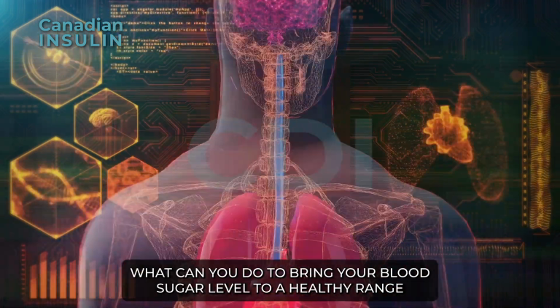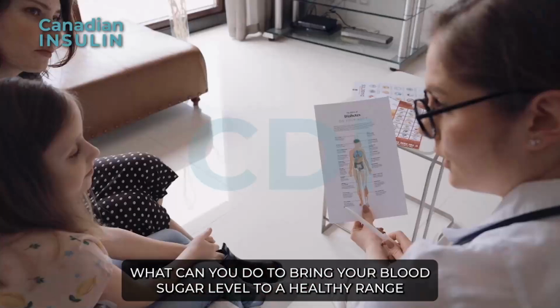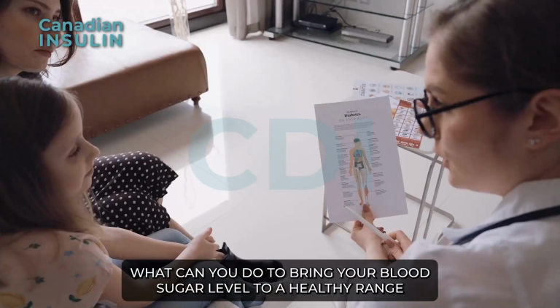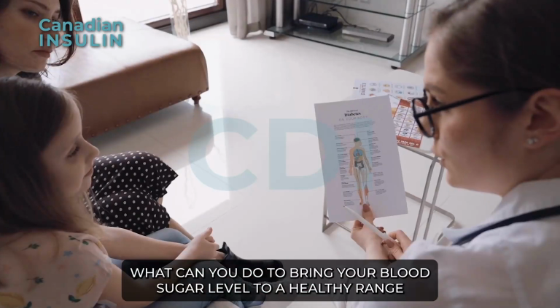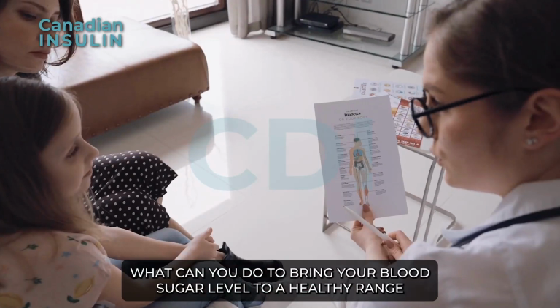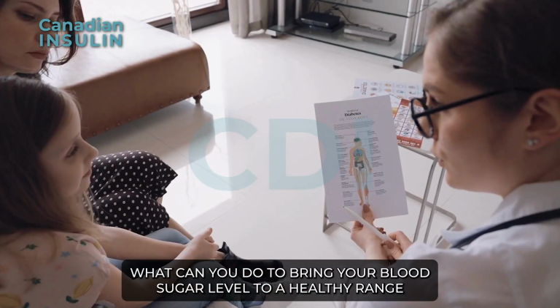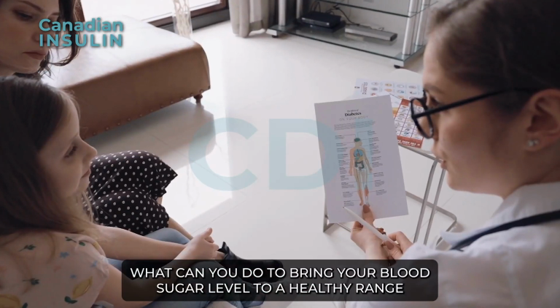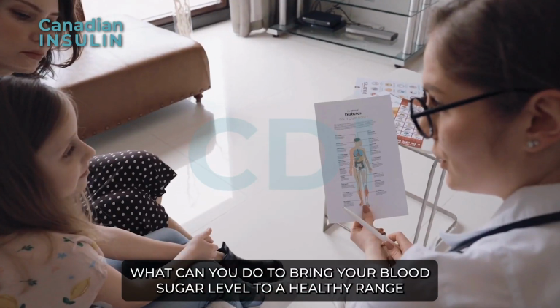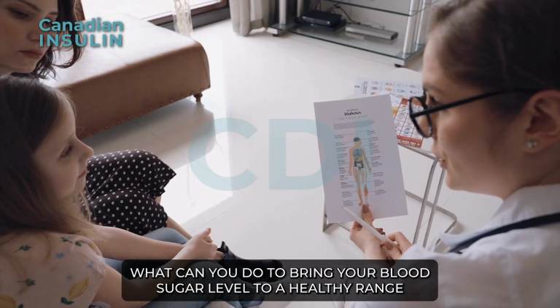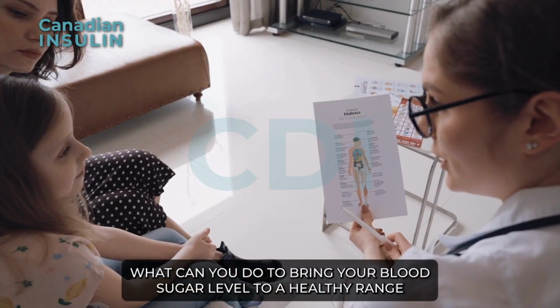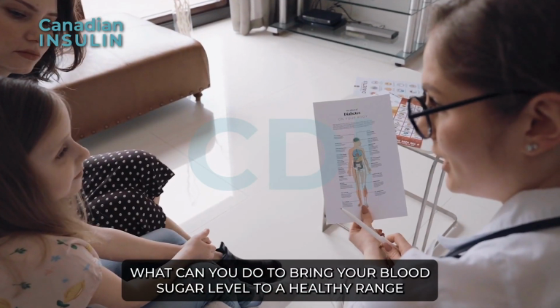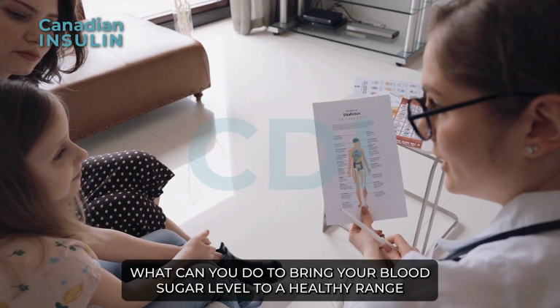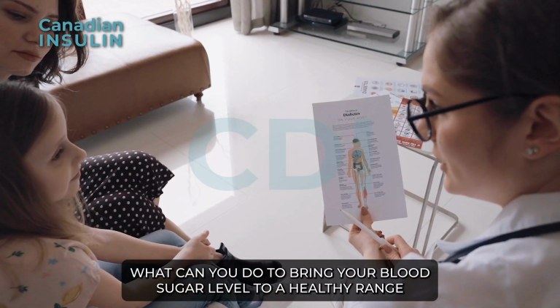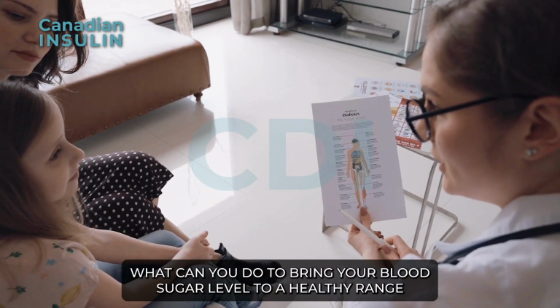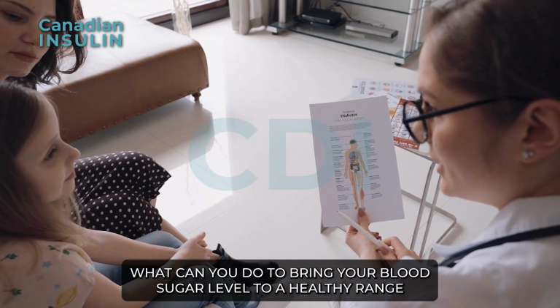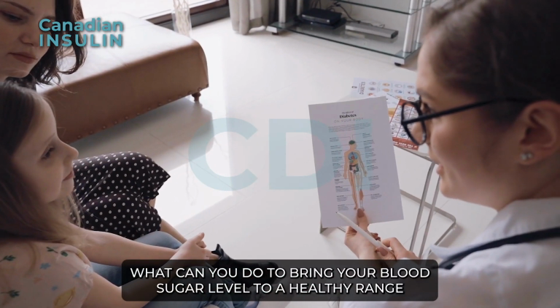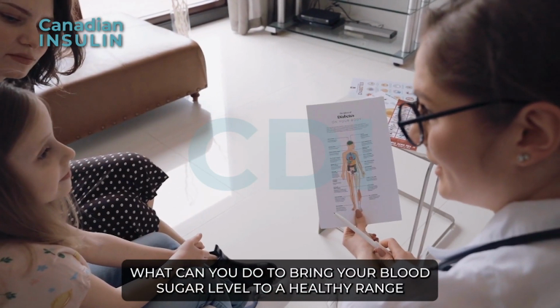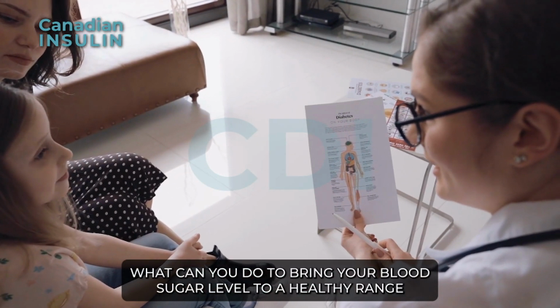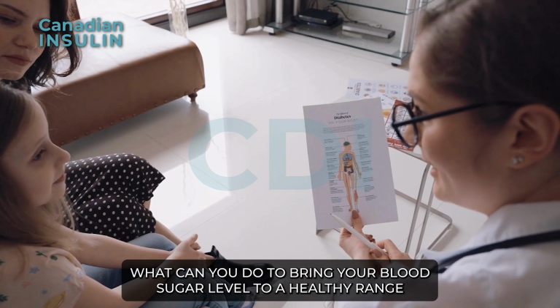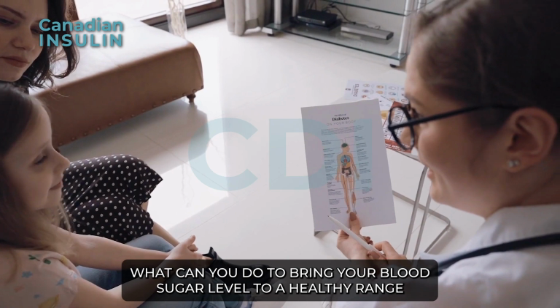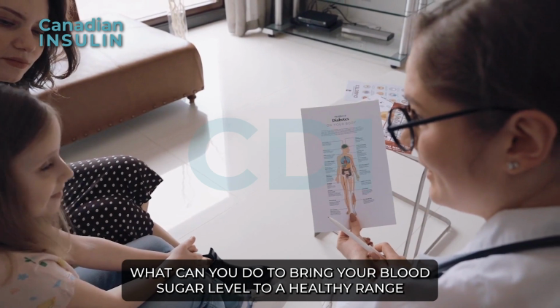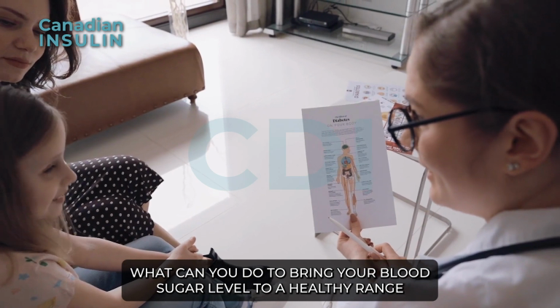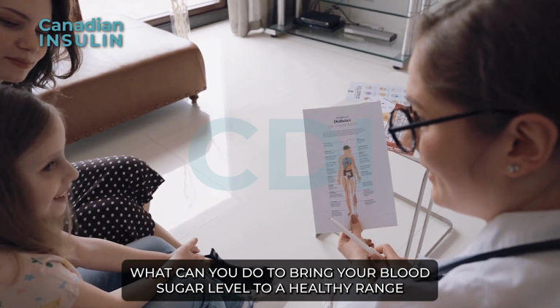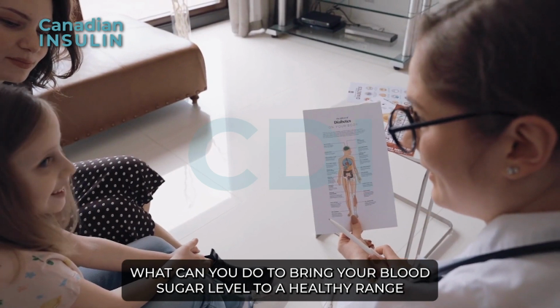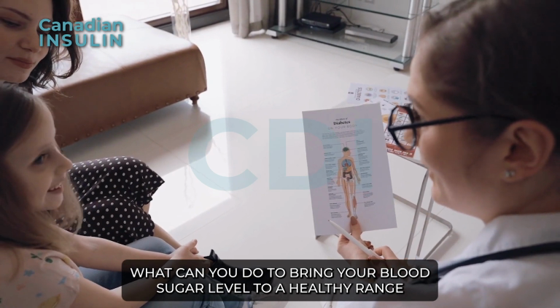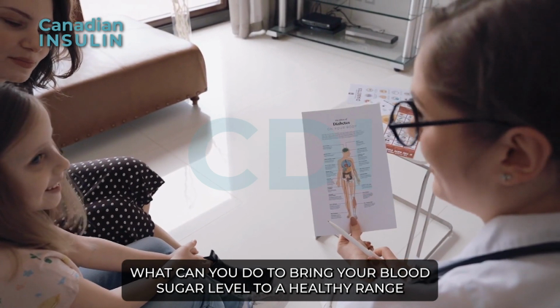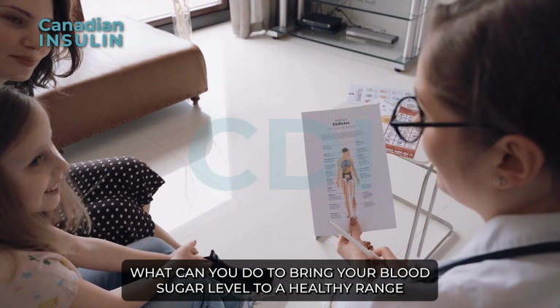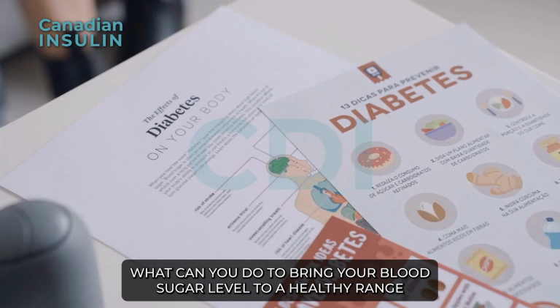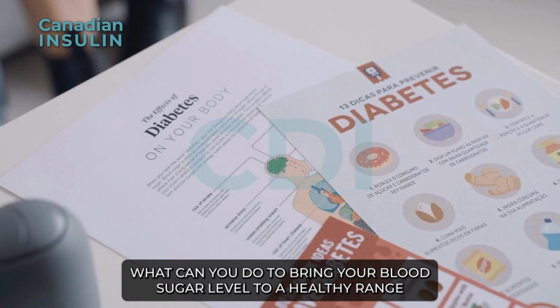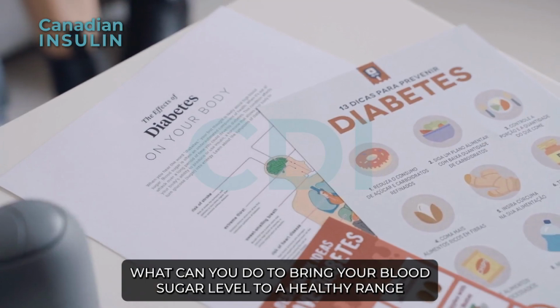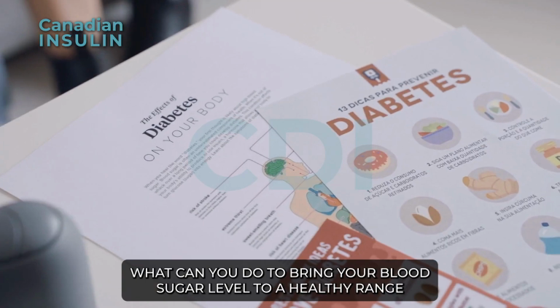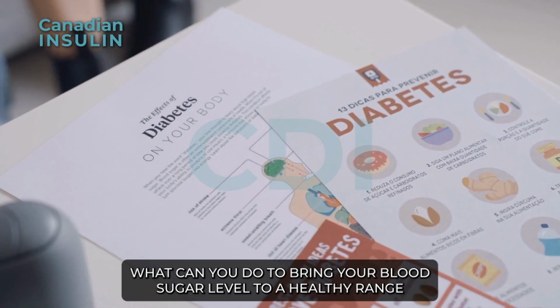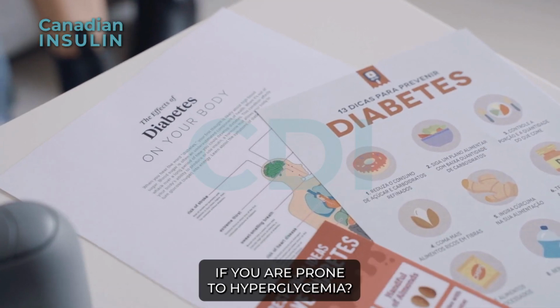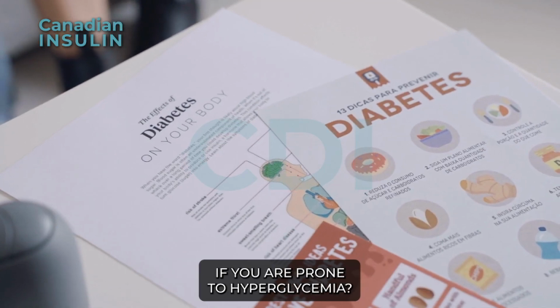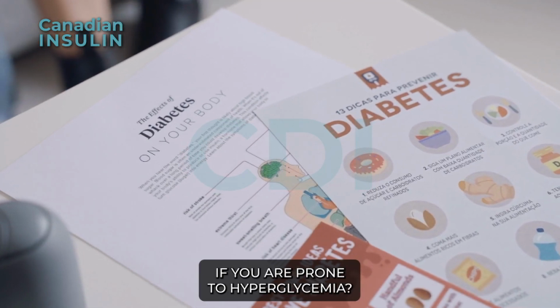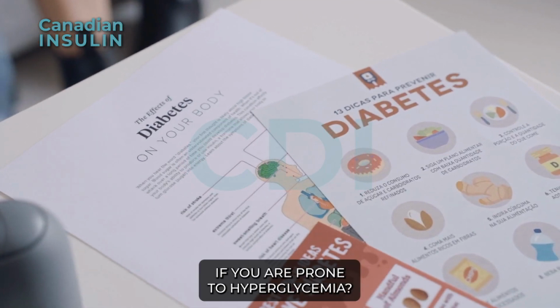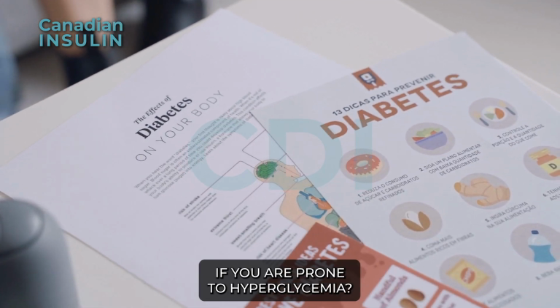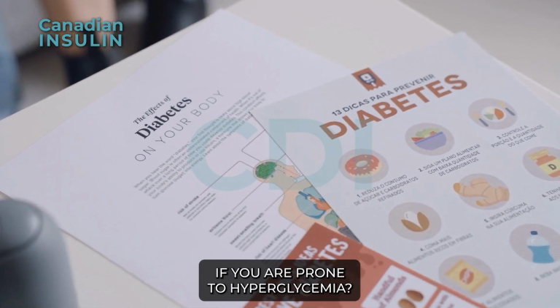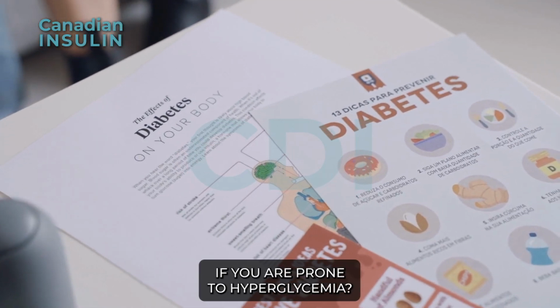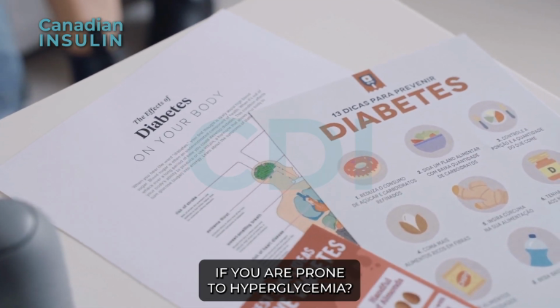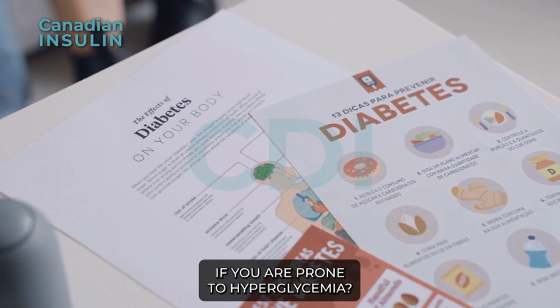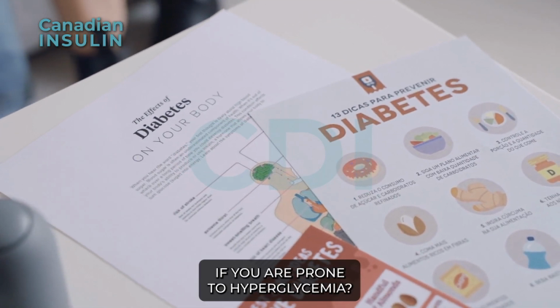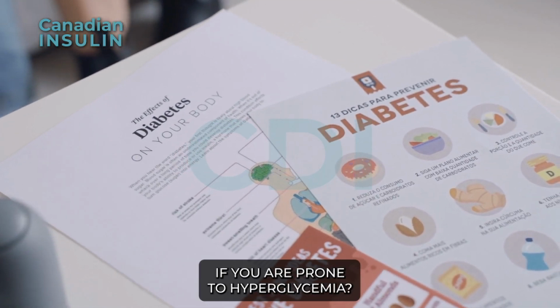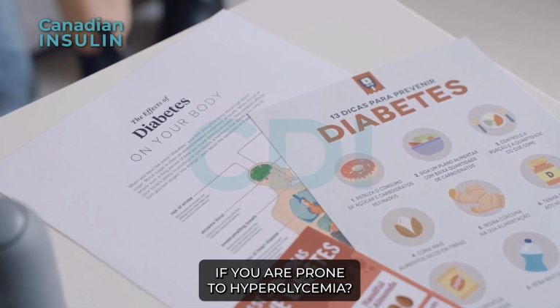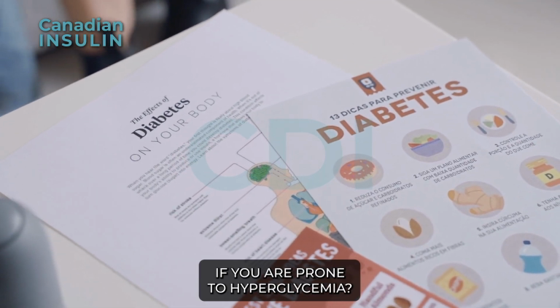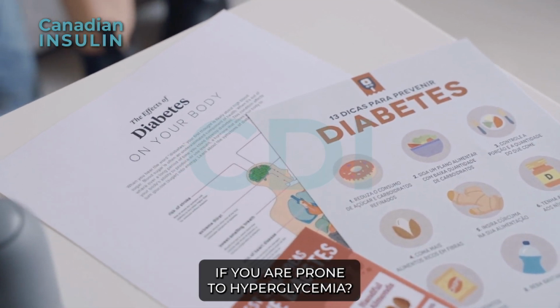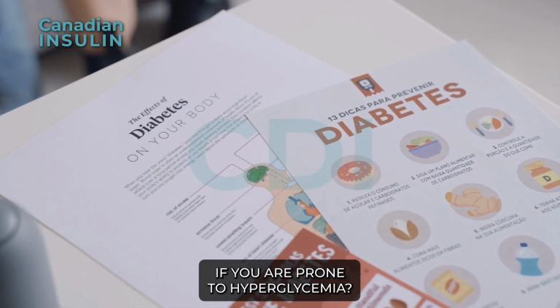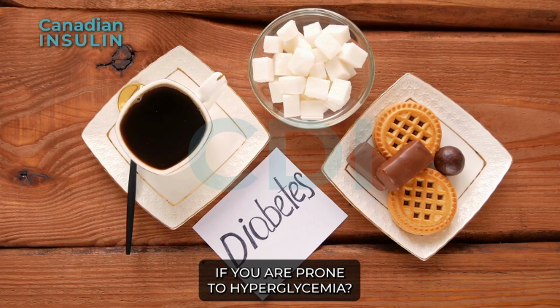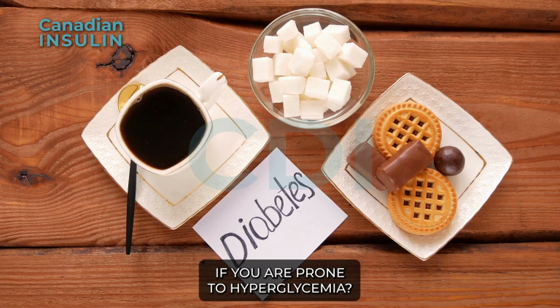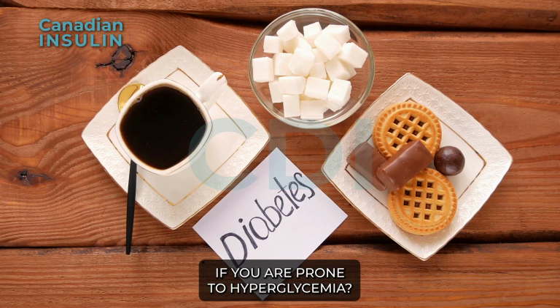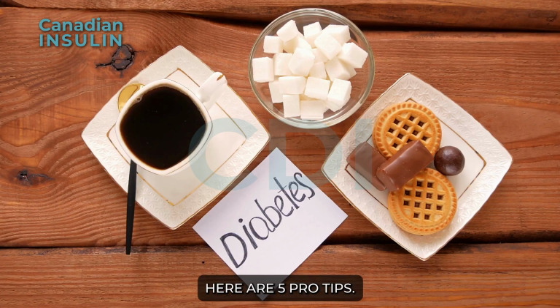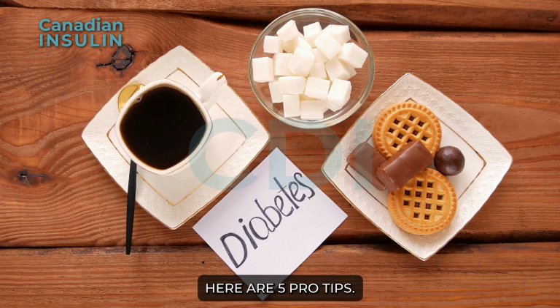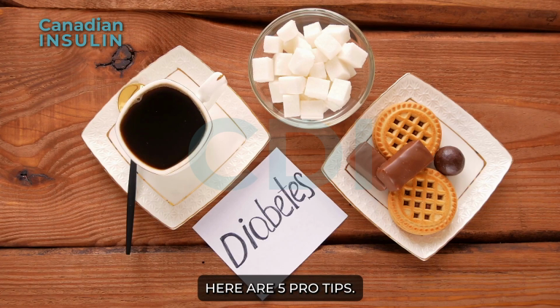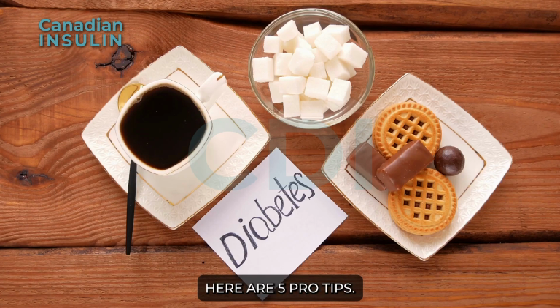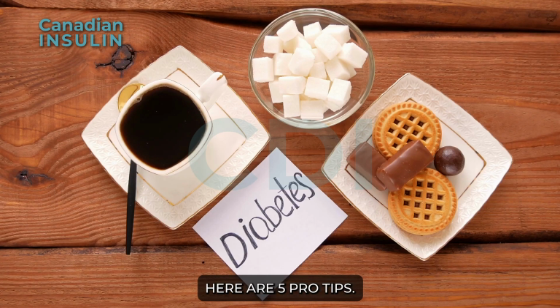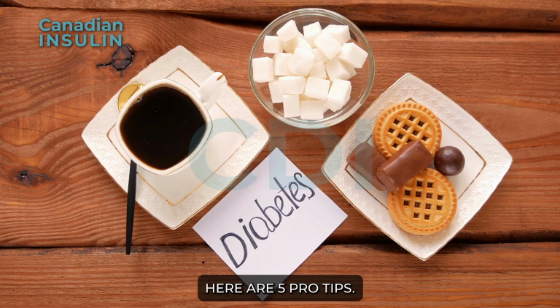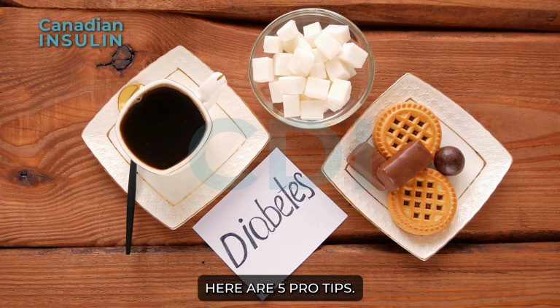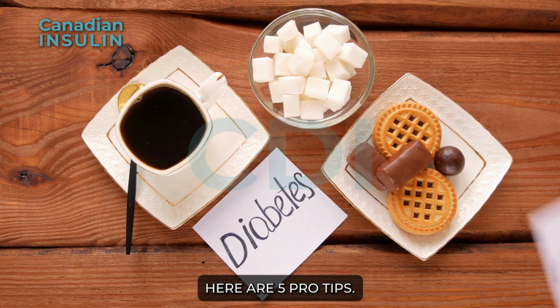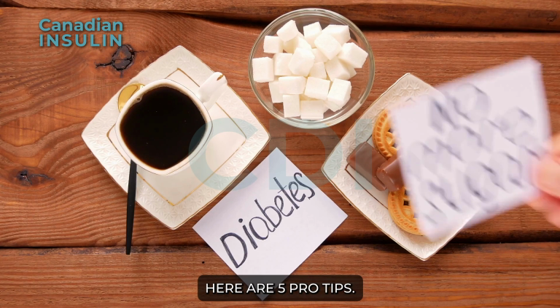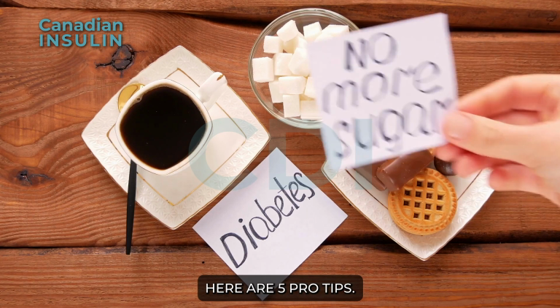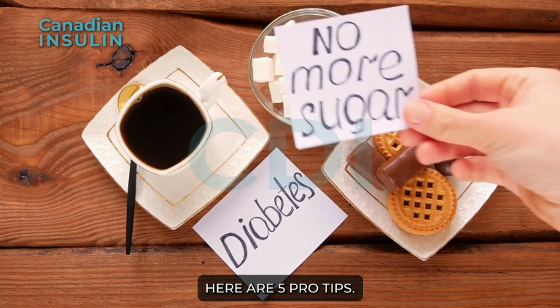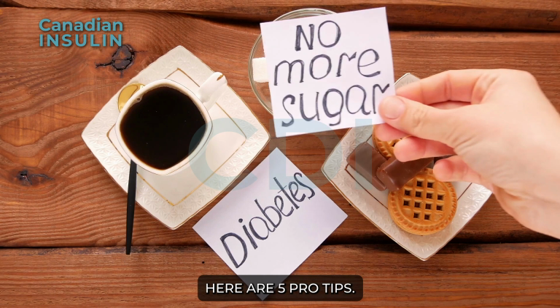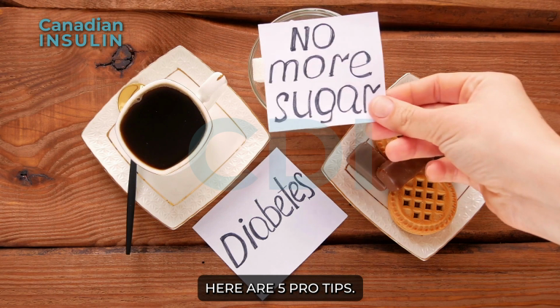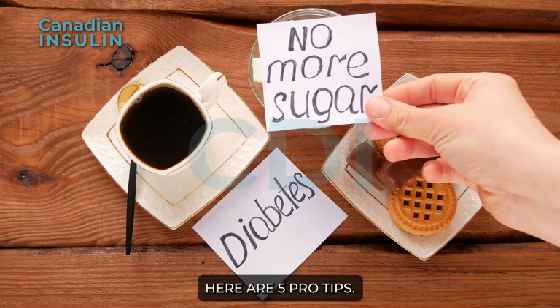What can you do to bring your blood sugar level to a healthy range if you are prone to hyperglycemia? Here are 5 pro tips.